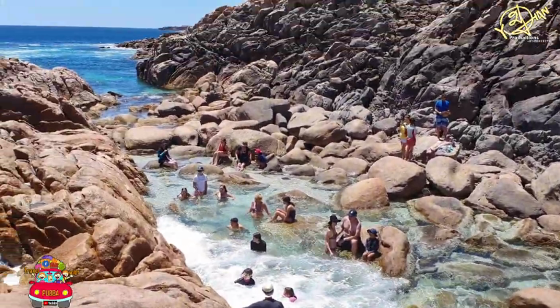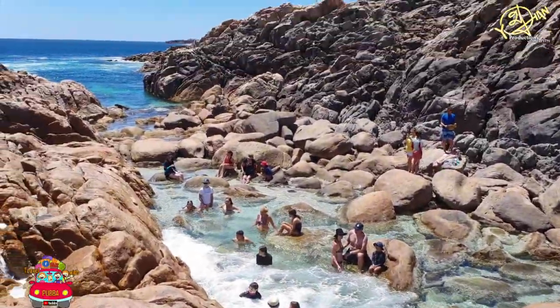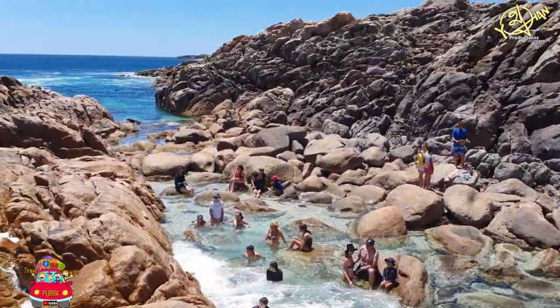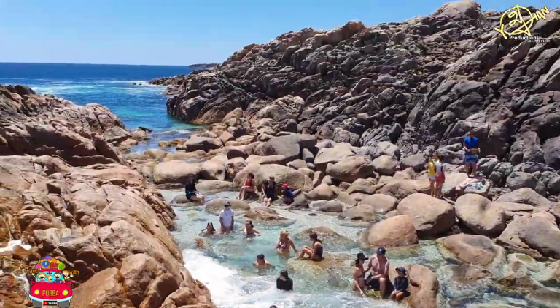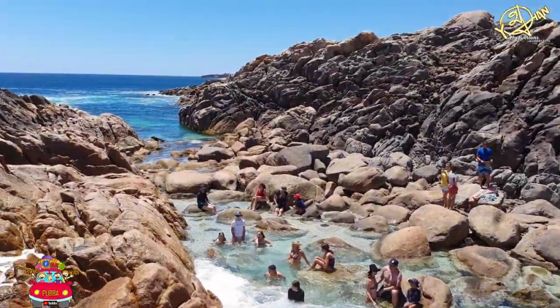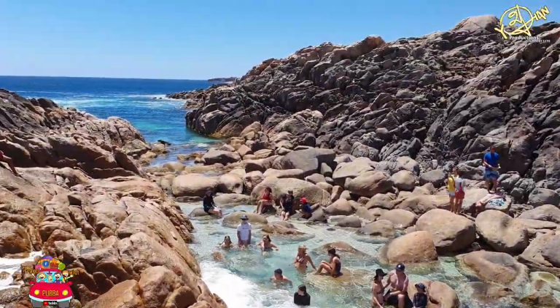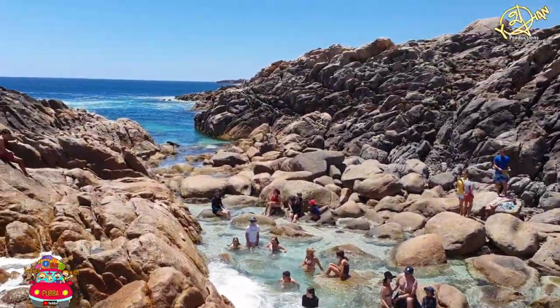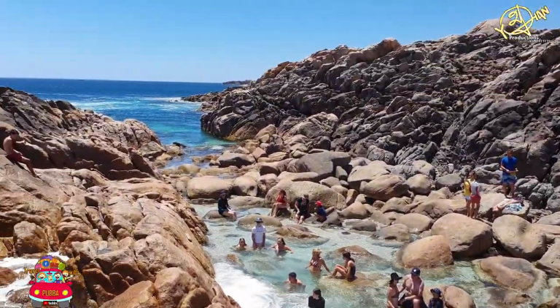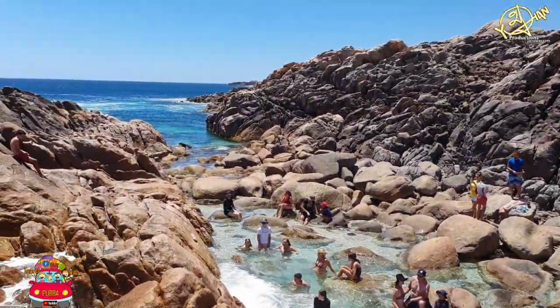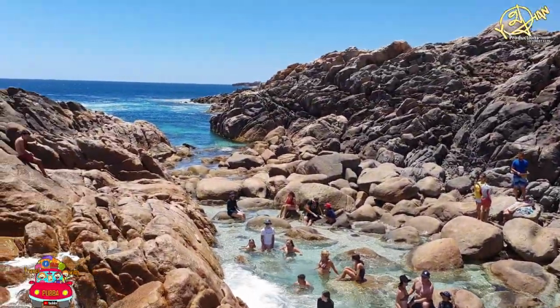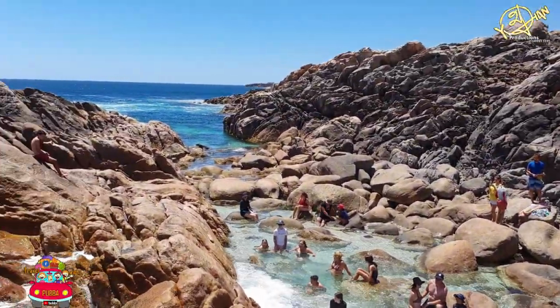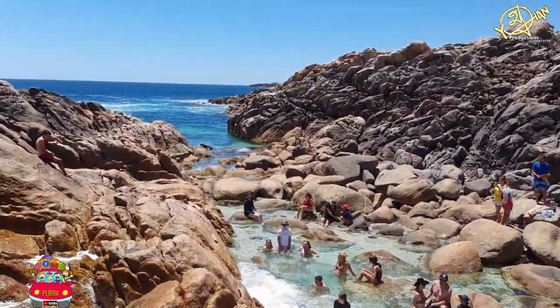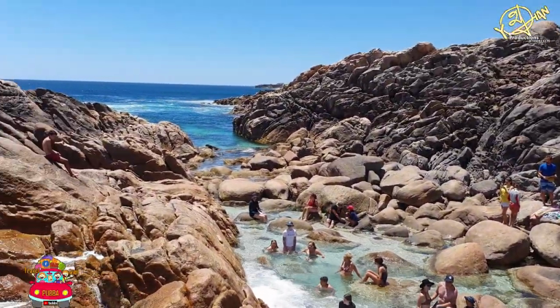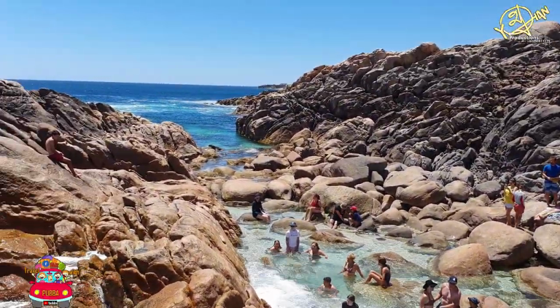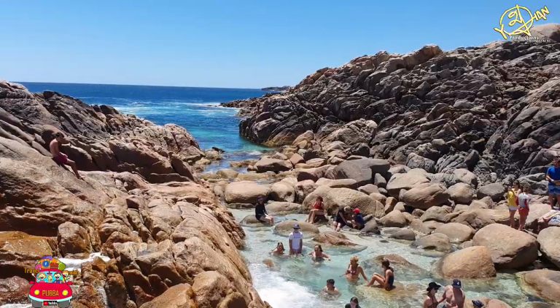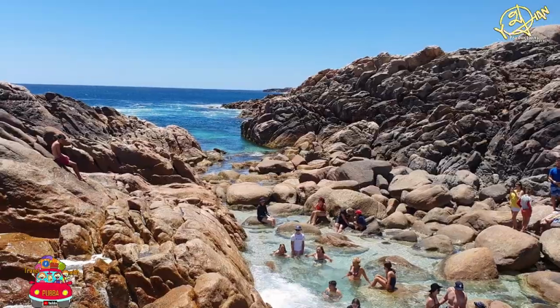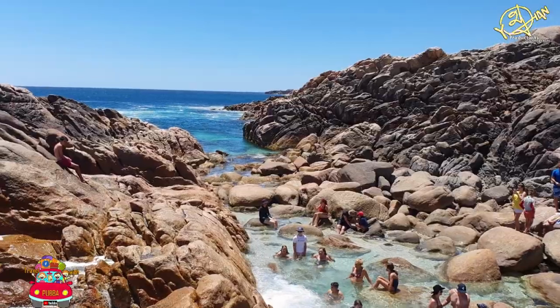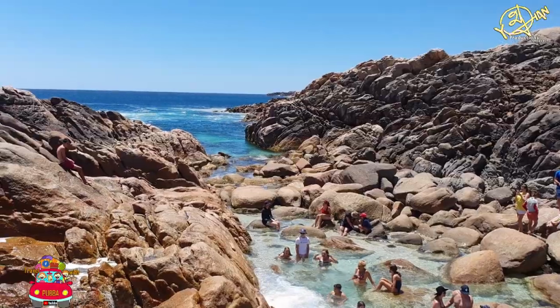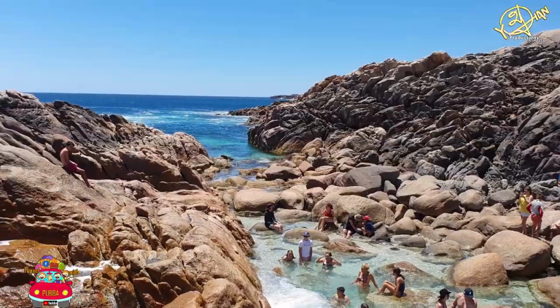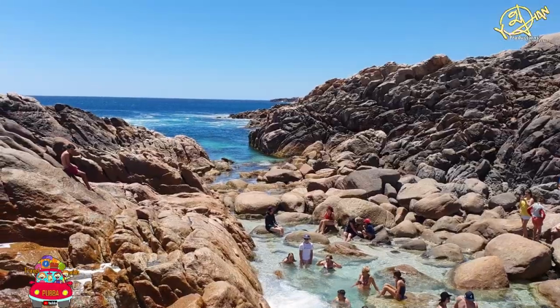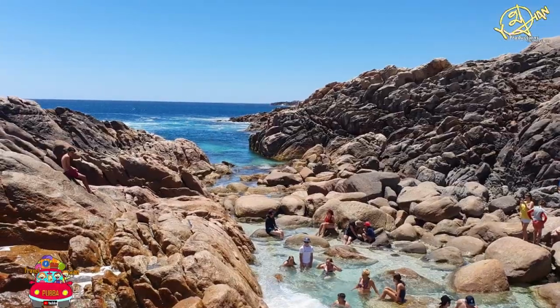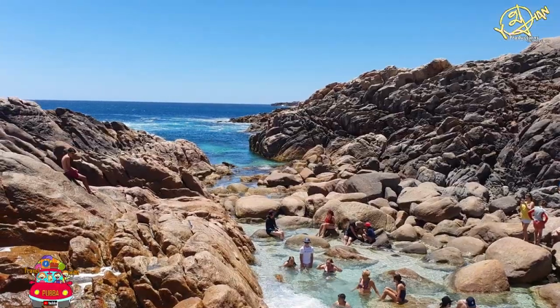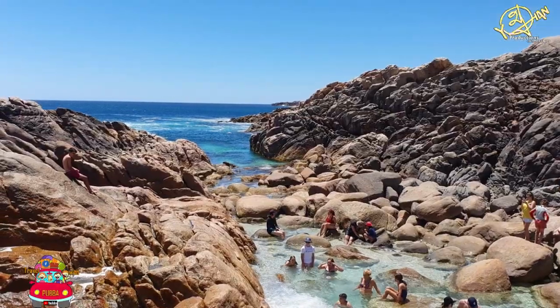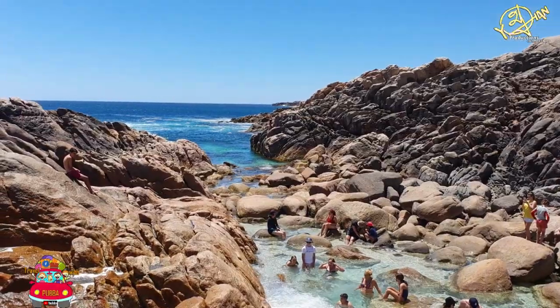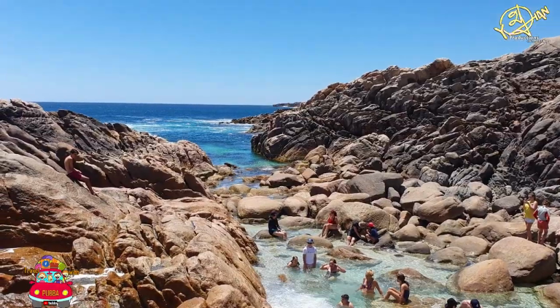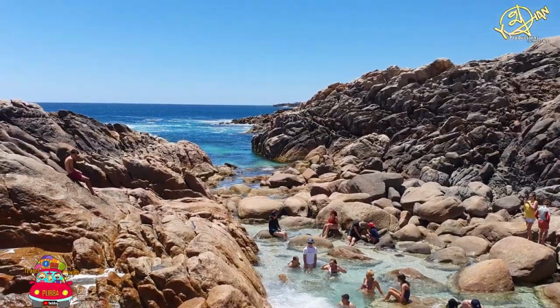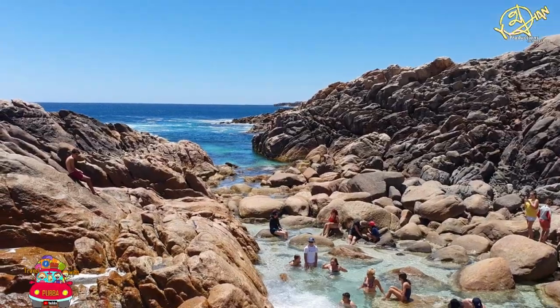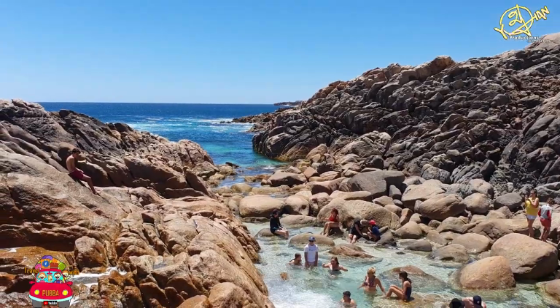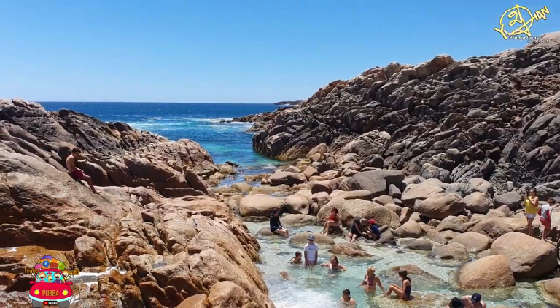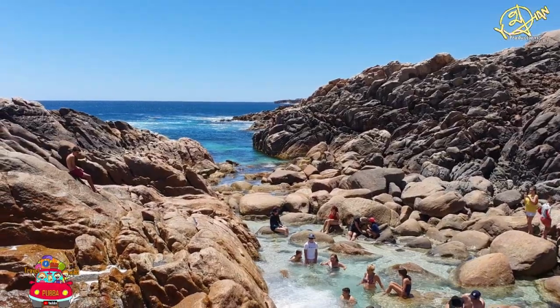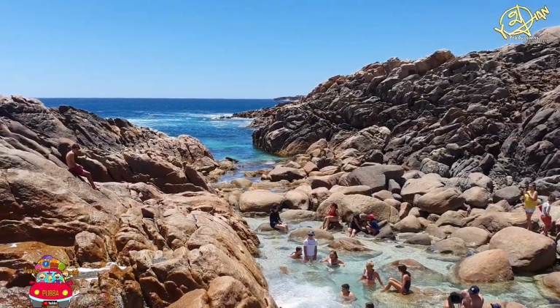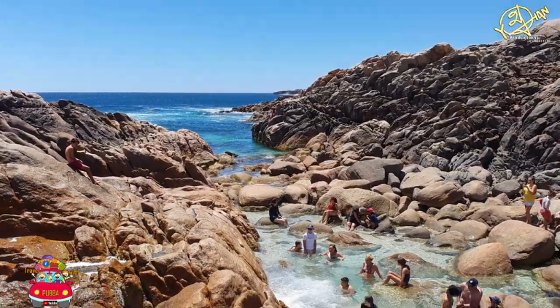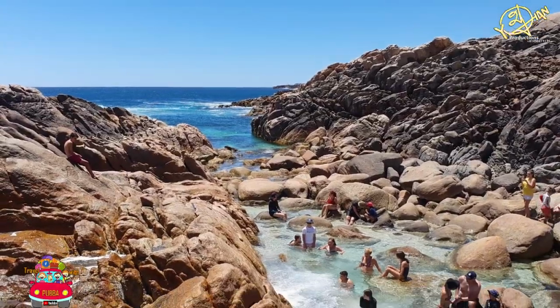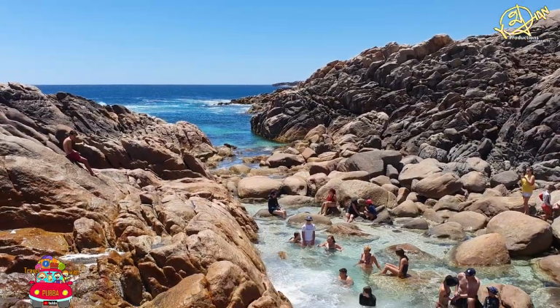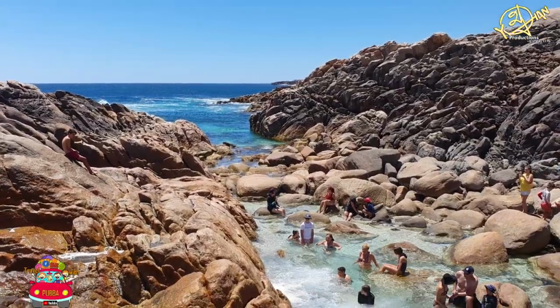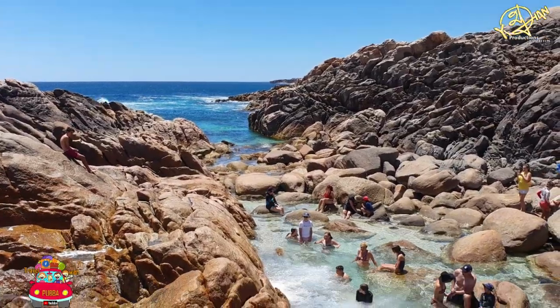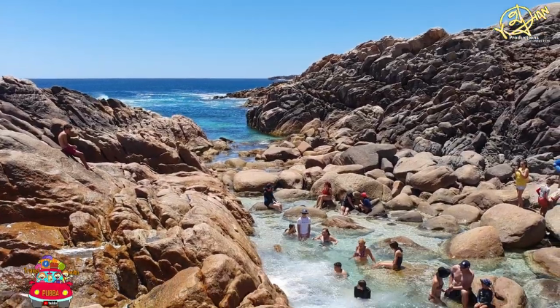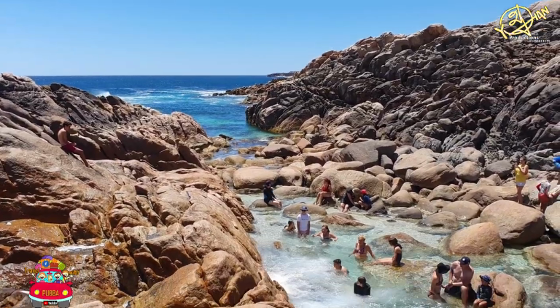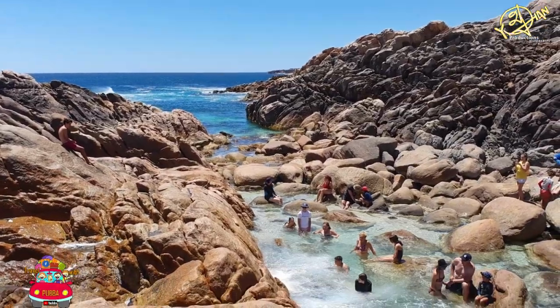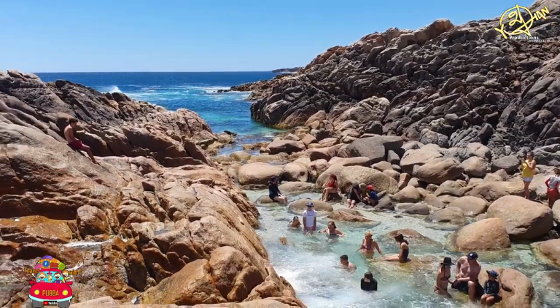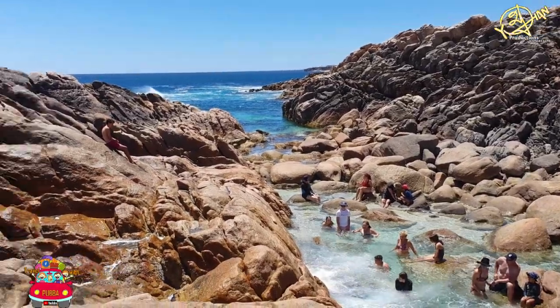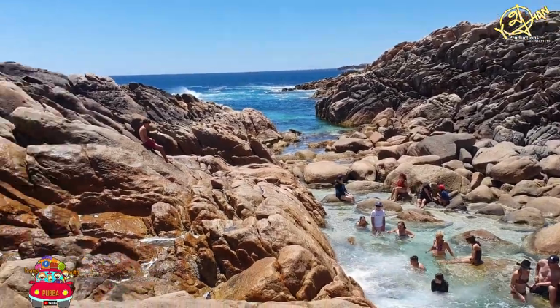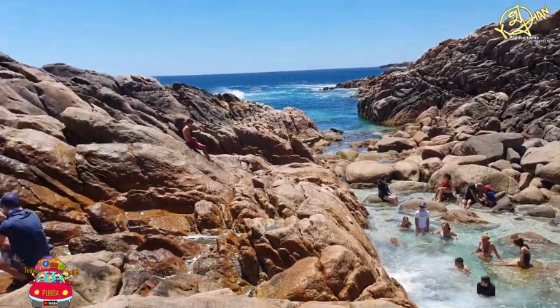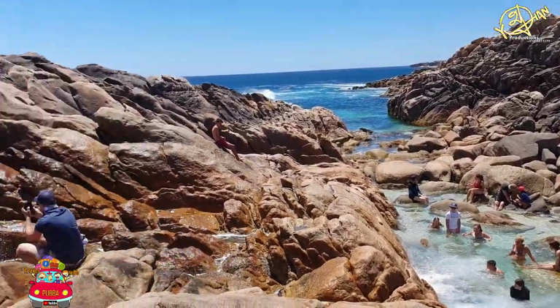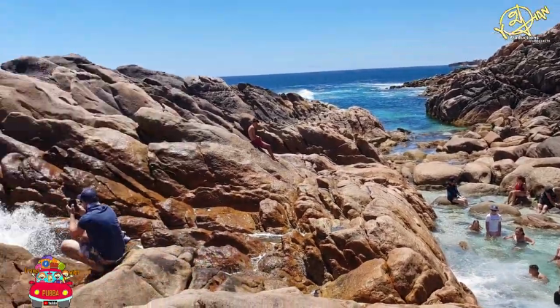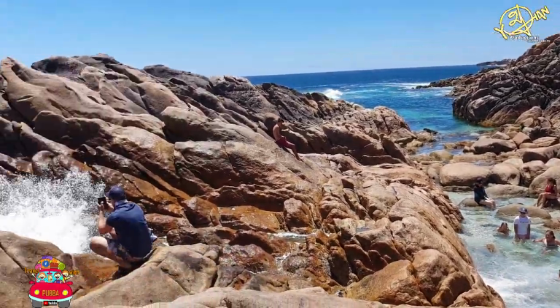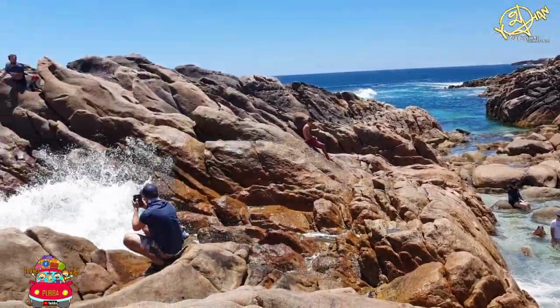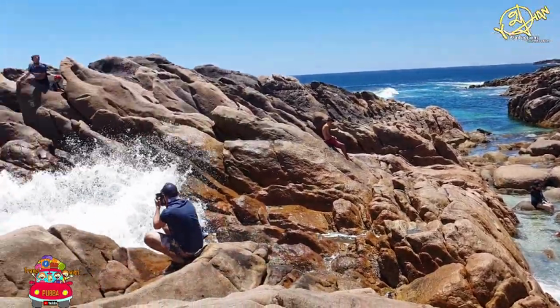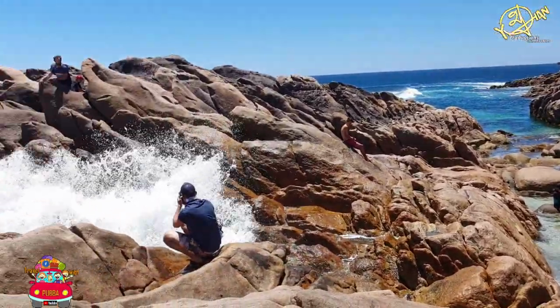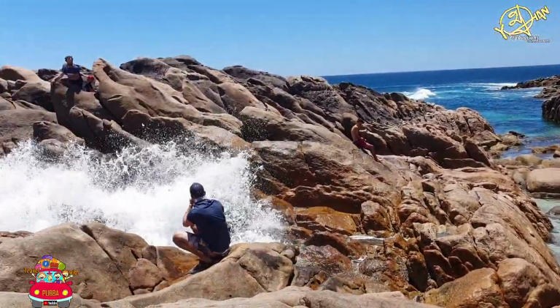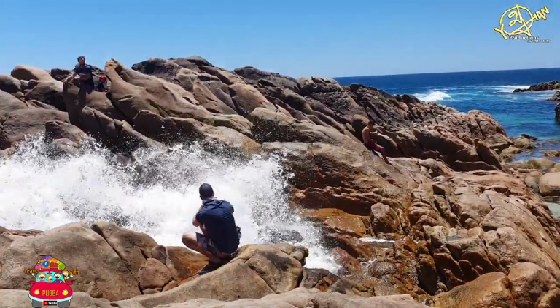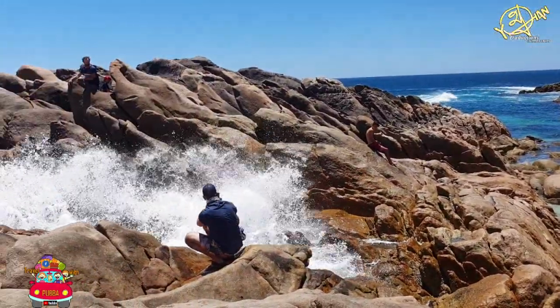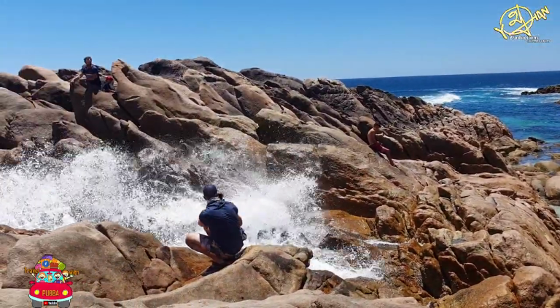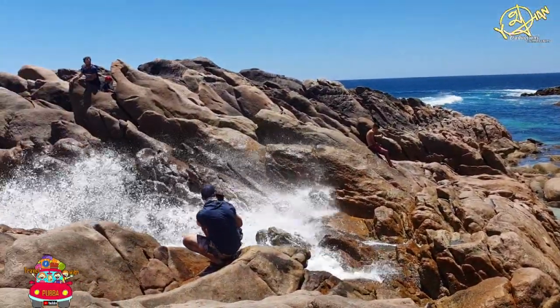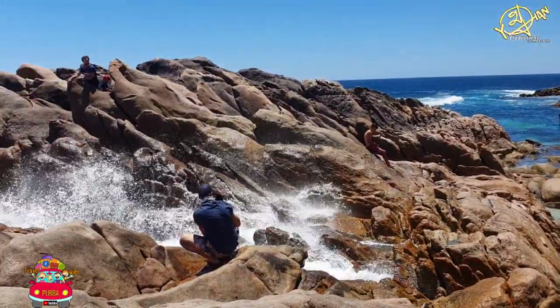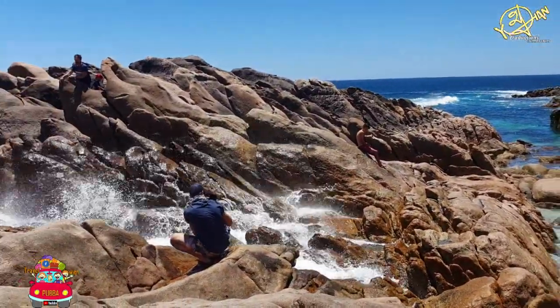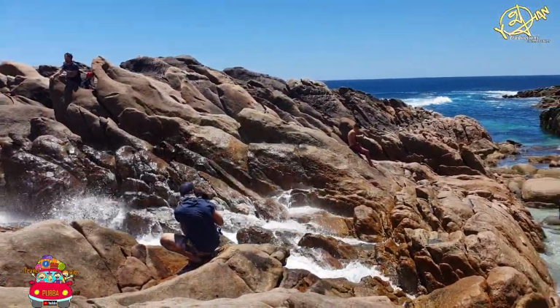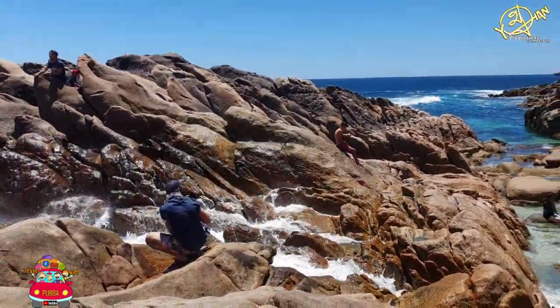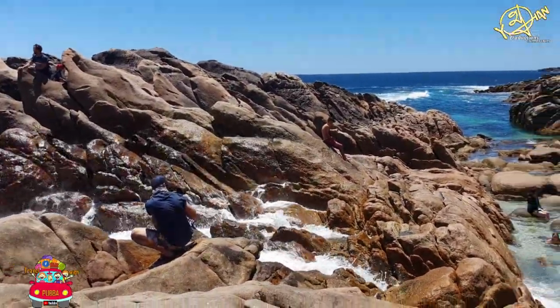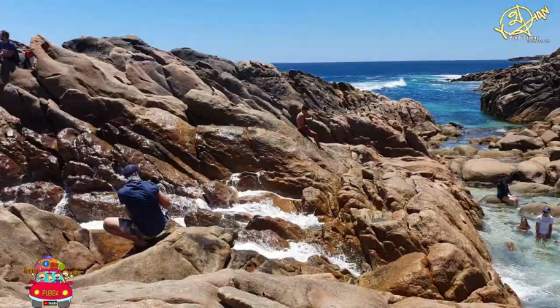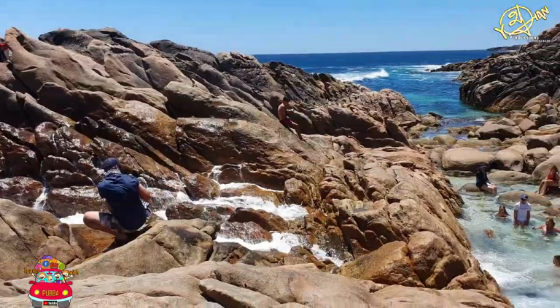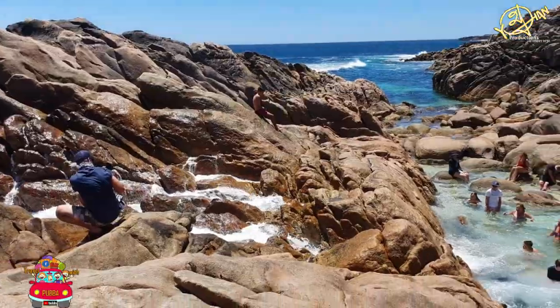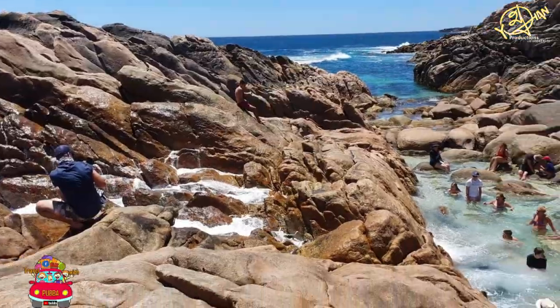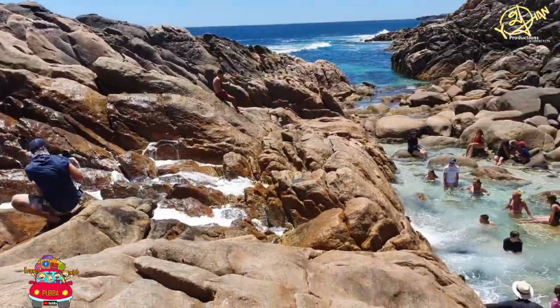I saw young travelers diving into the ocean from the cliff at the far end of the pool, which is fun but highly dangerous.